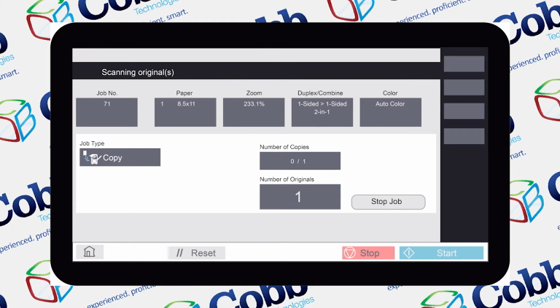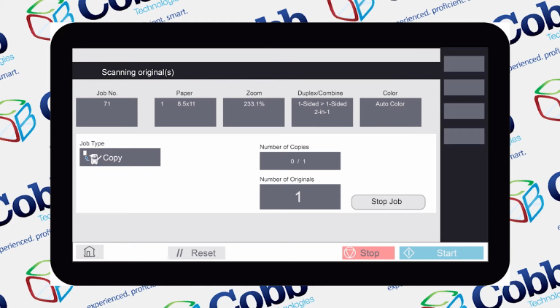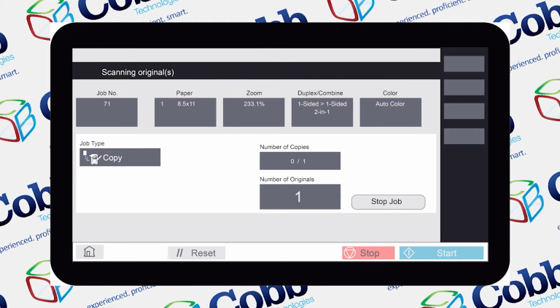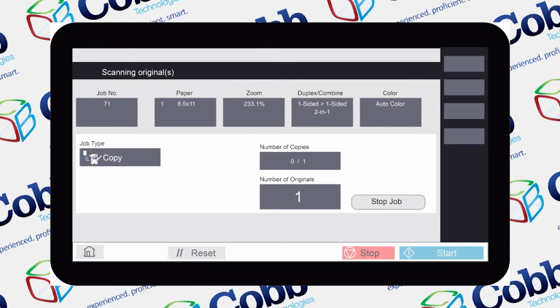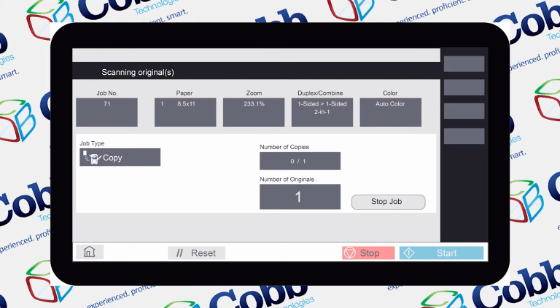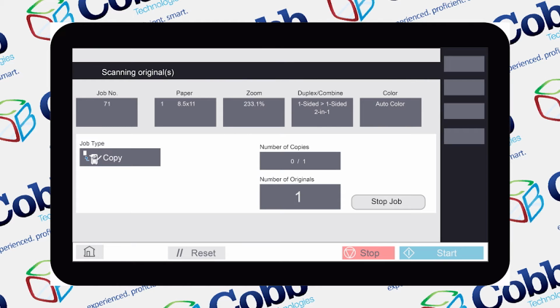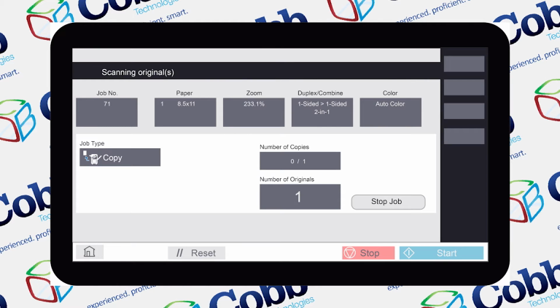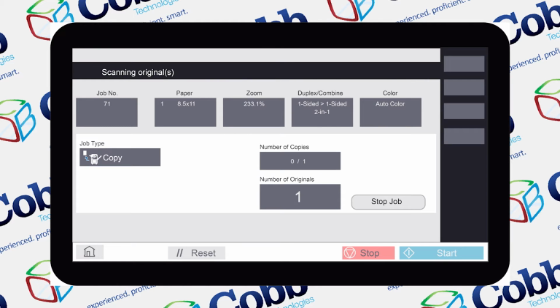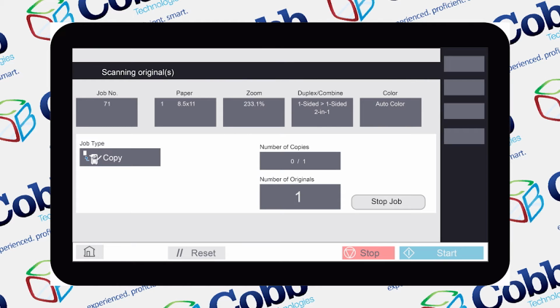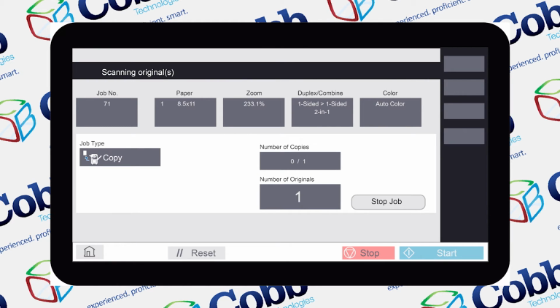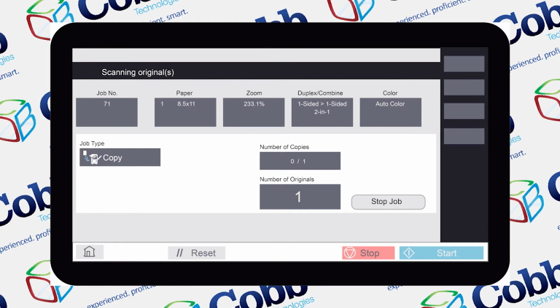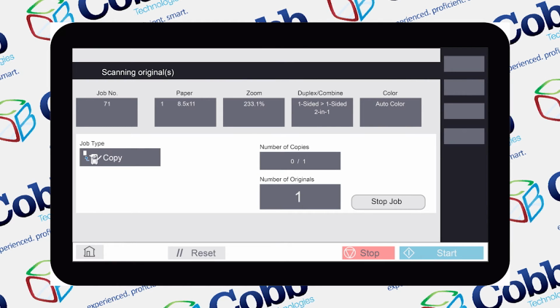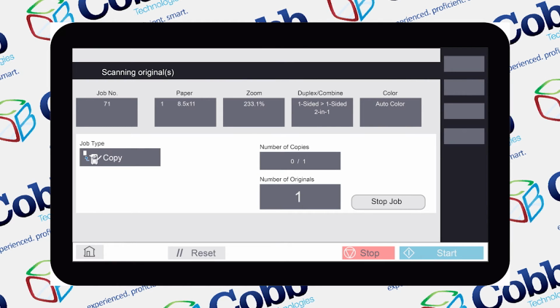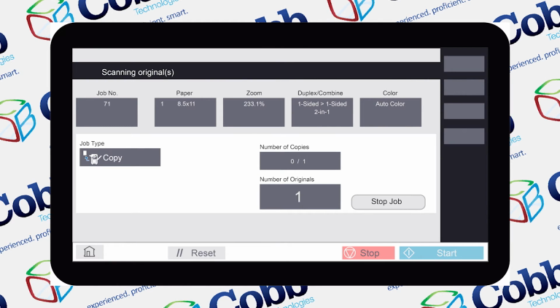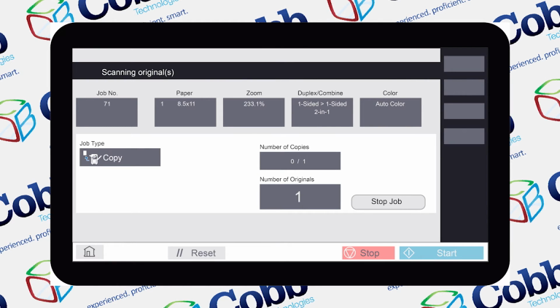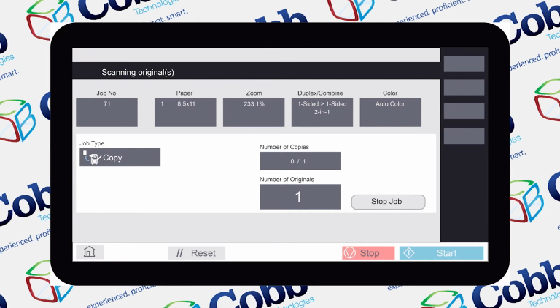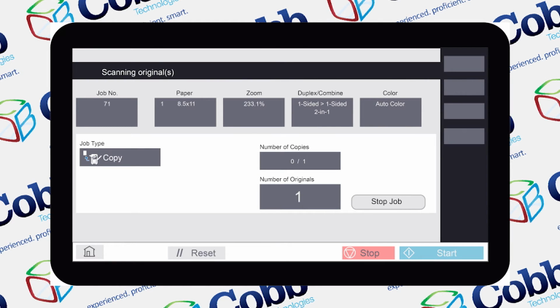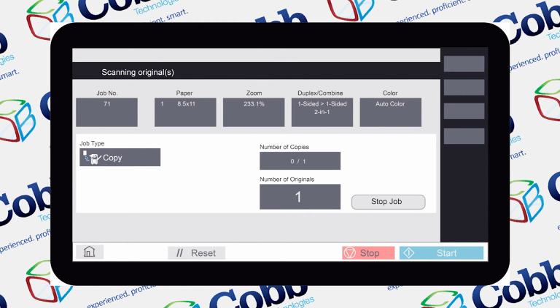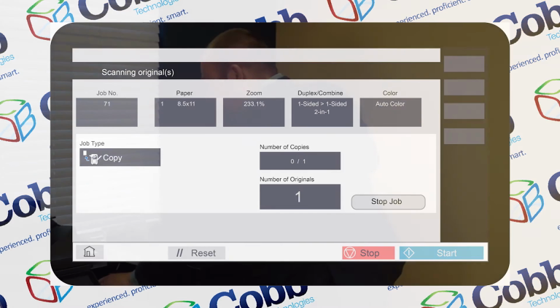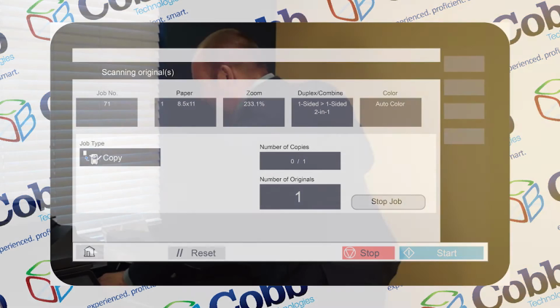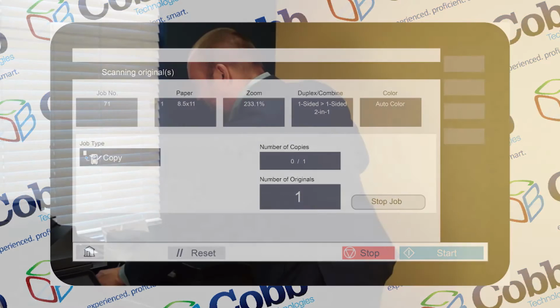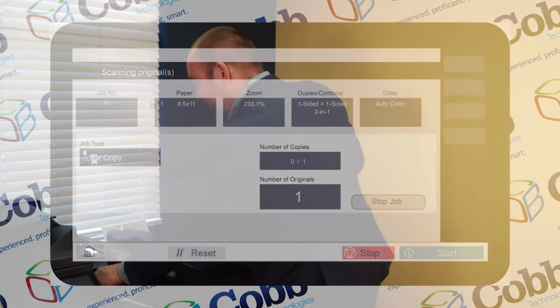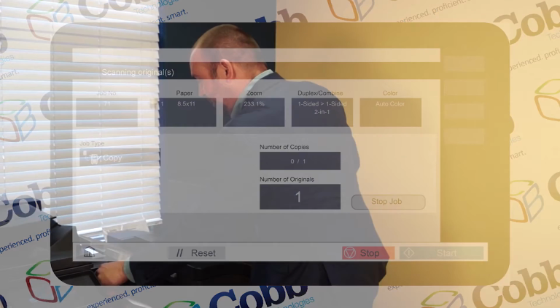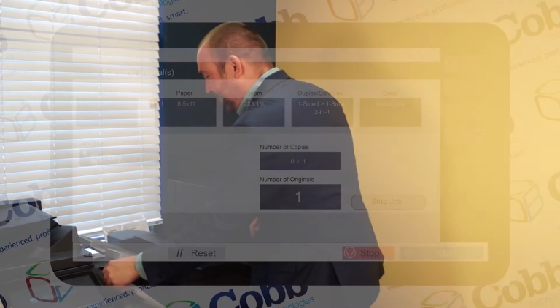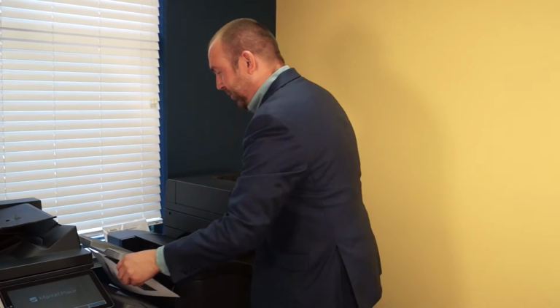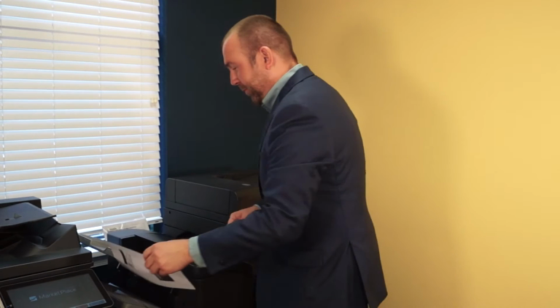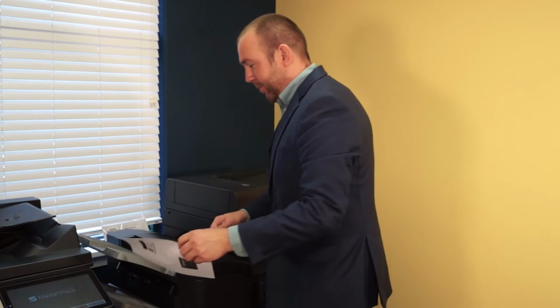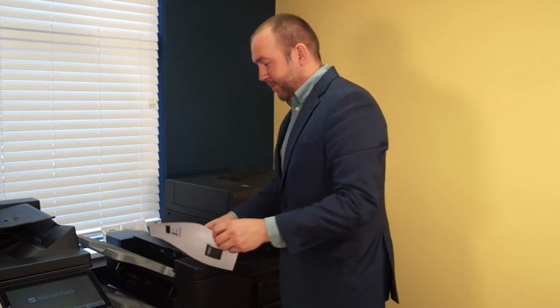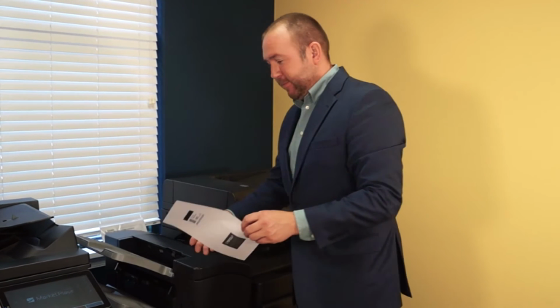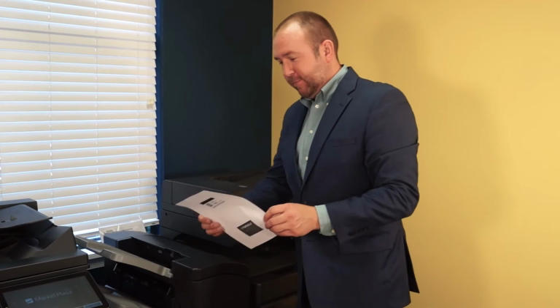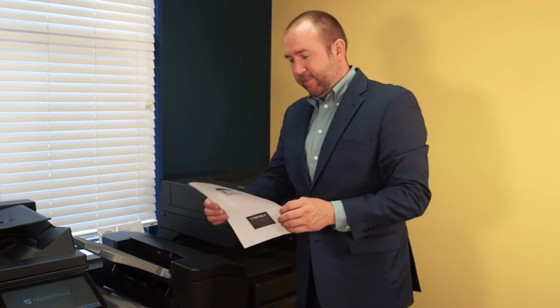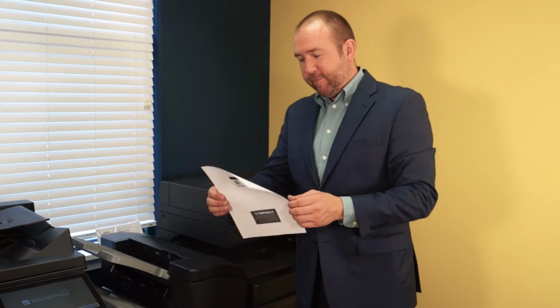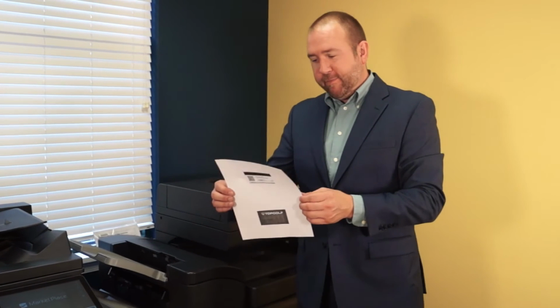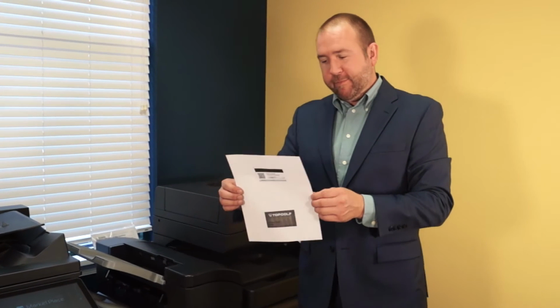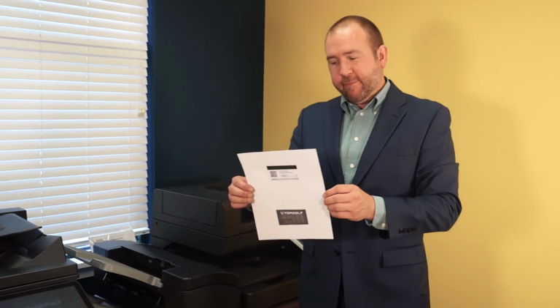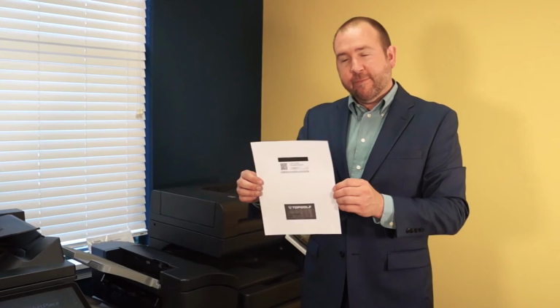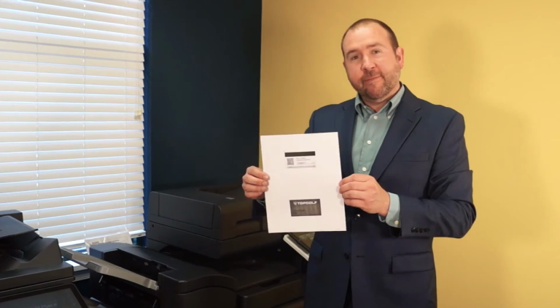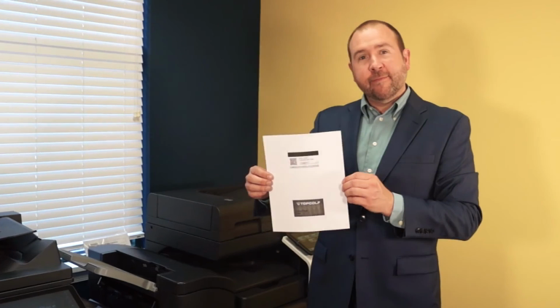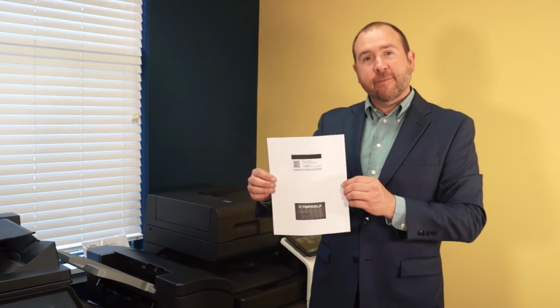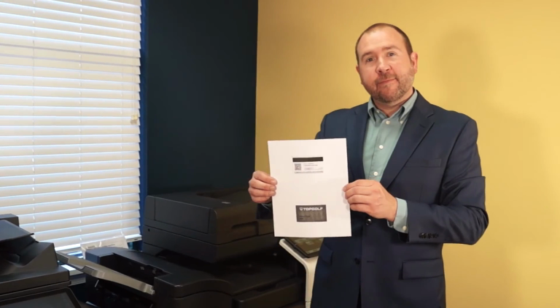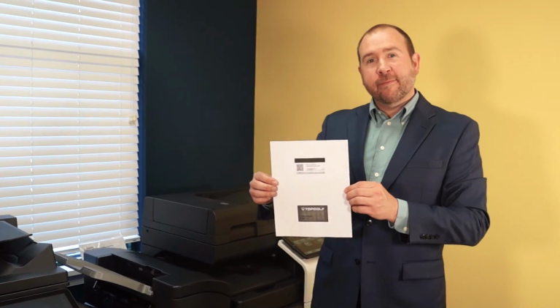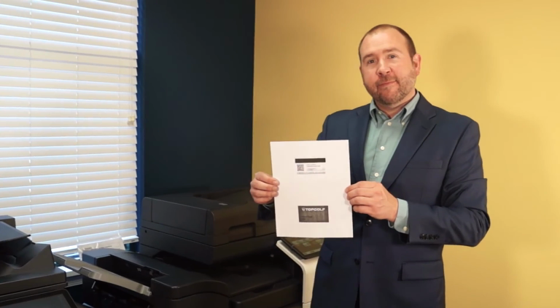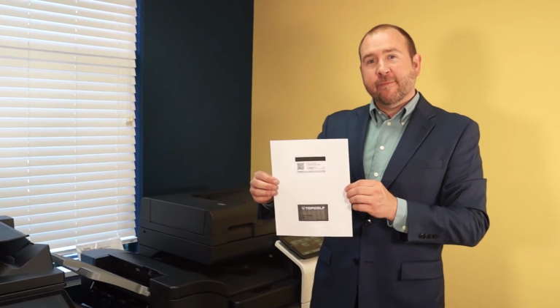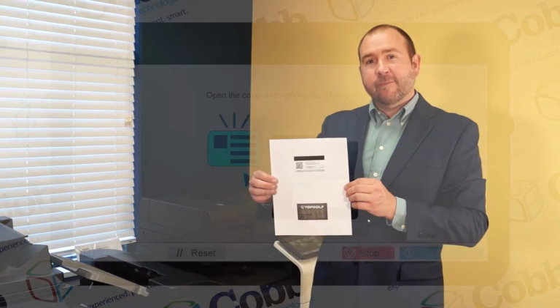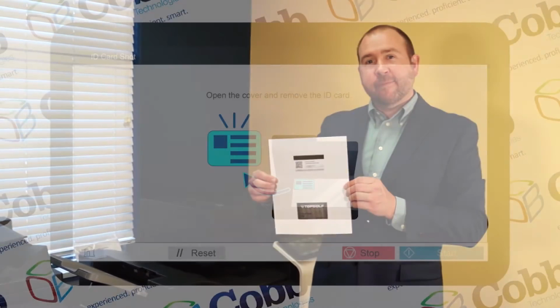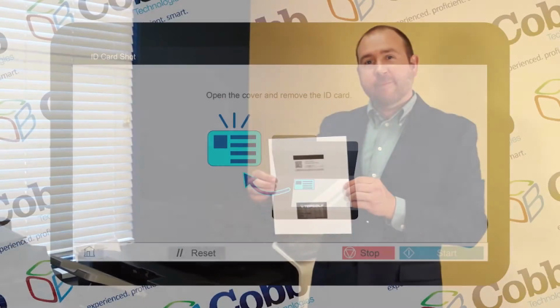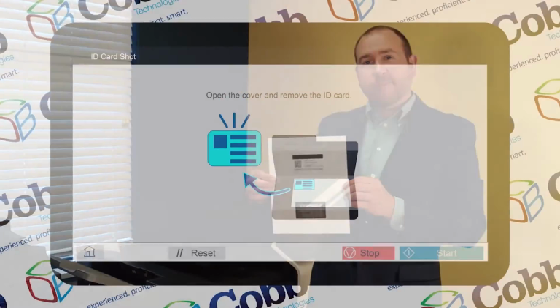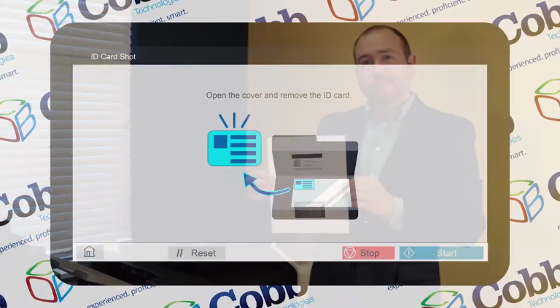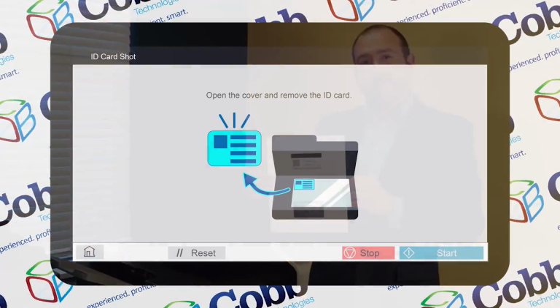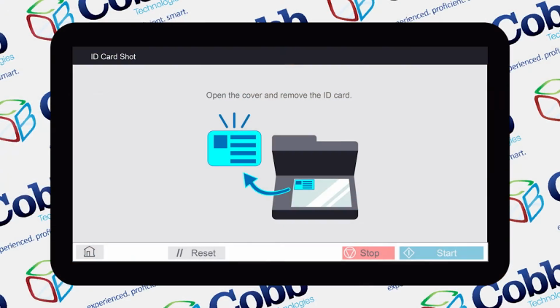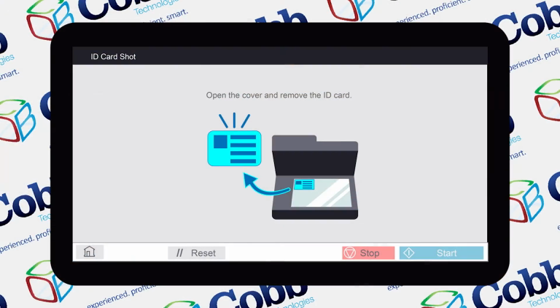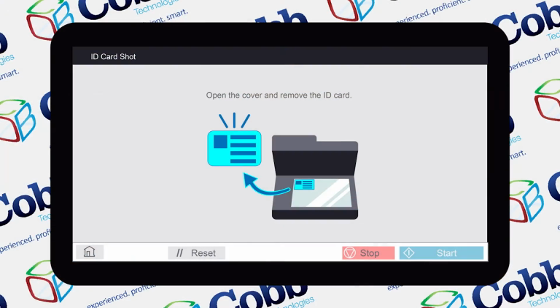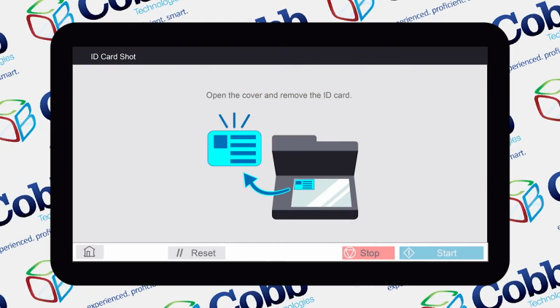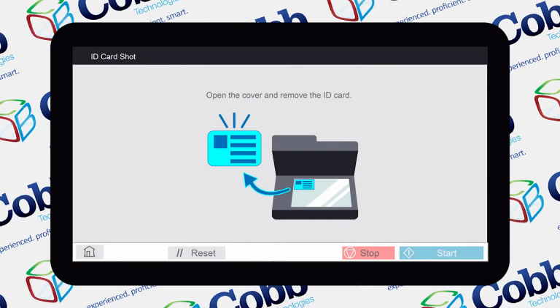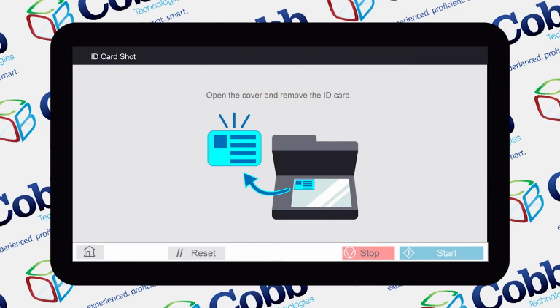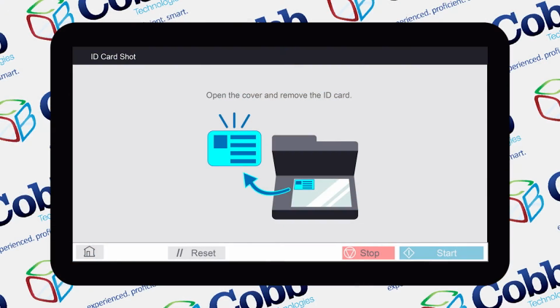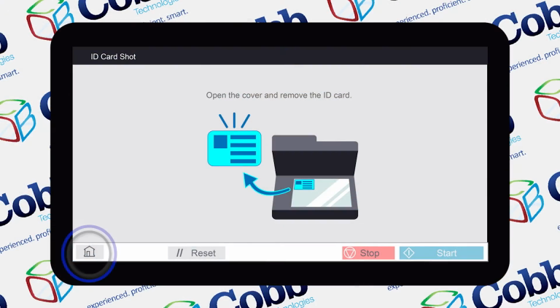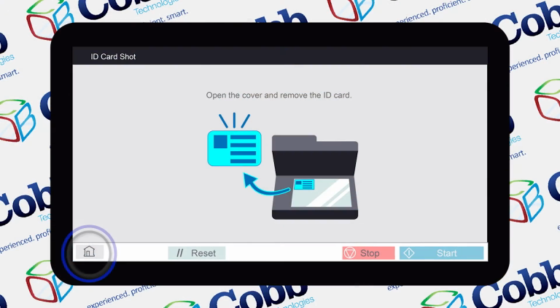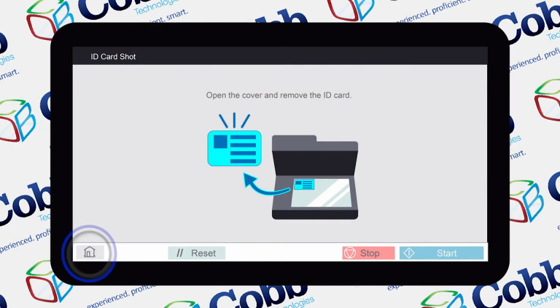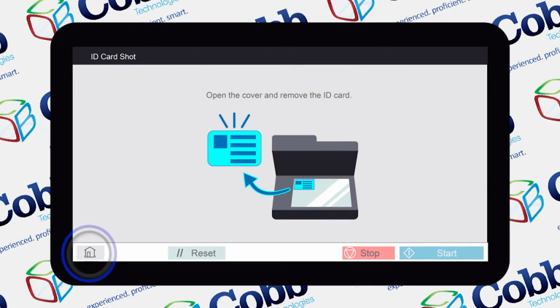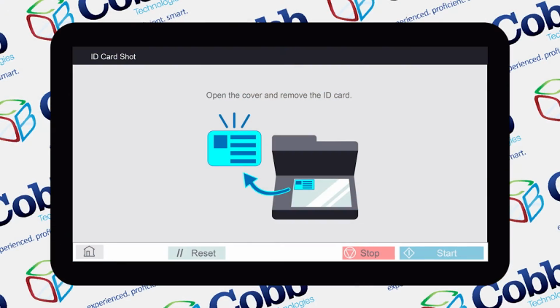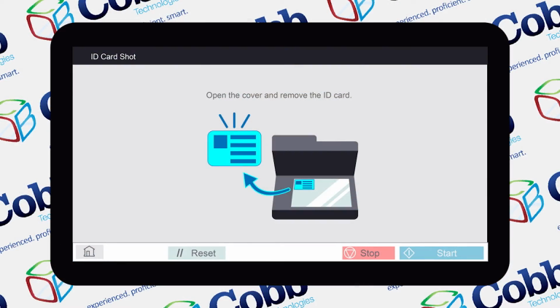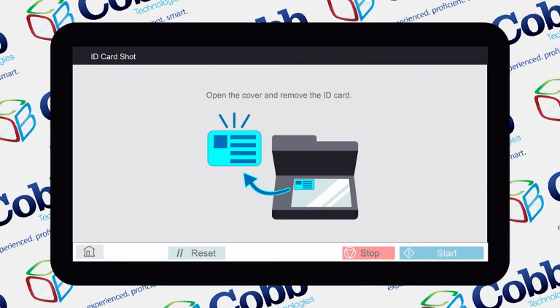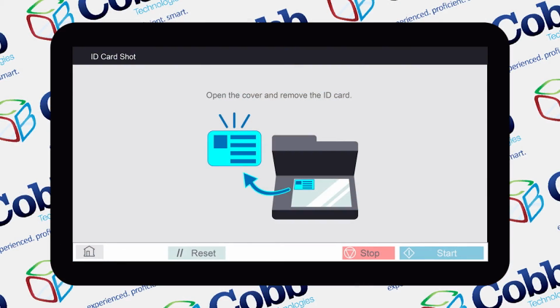Now you'll wait a moment for the copy to come out. Our card has come out on the sheet, so now you can hit the home button and we're done.